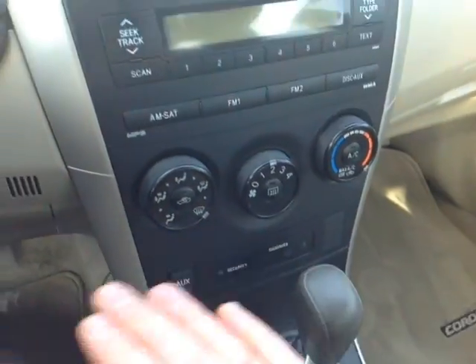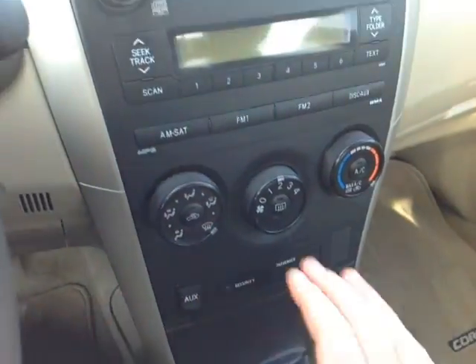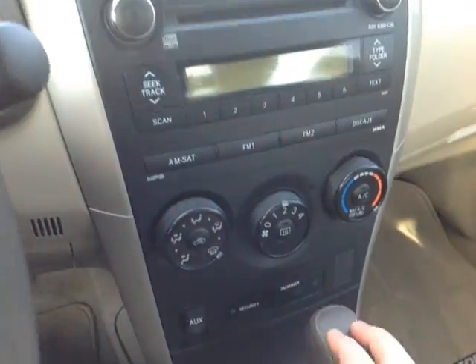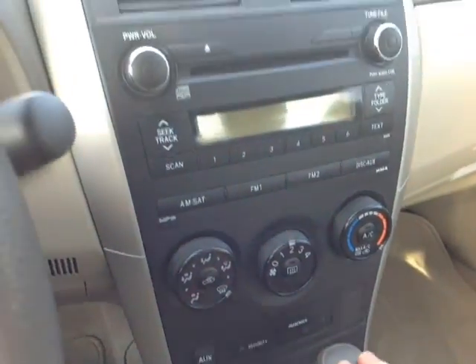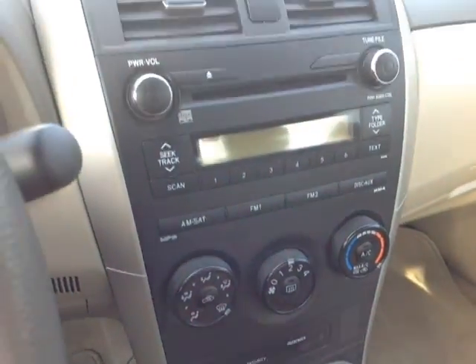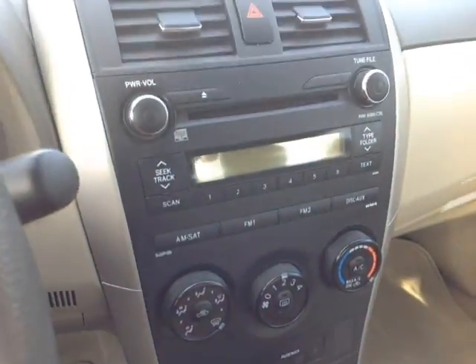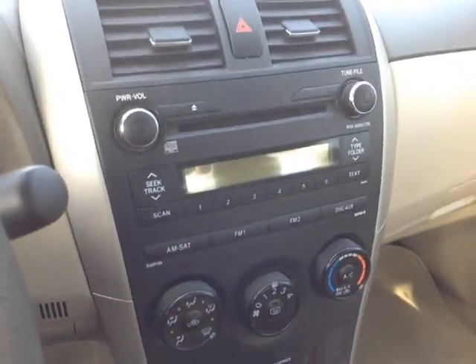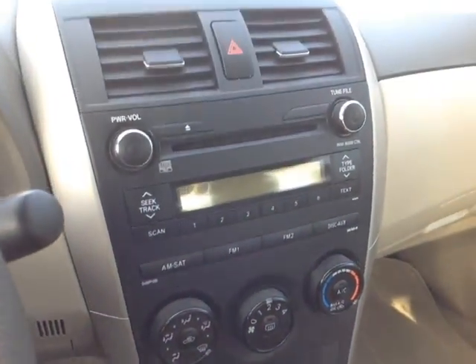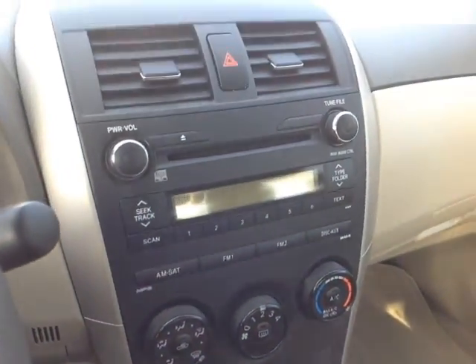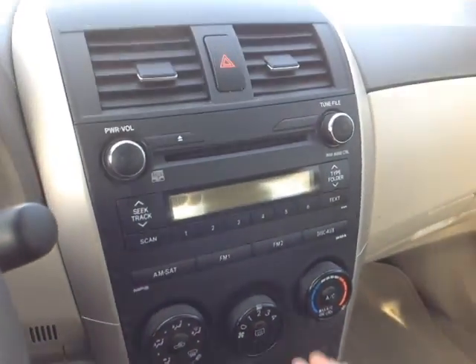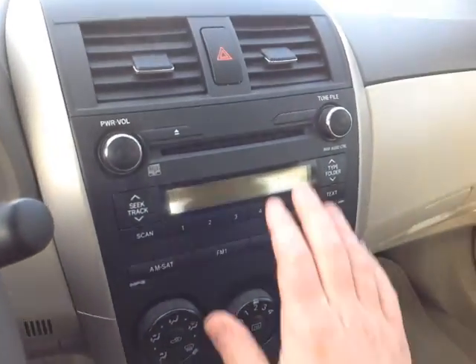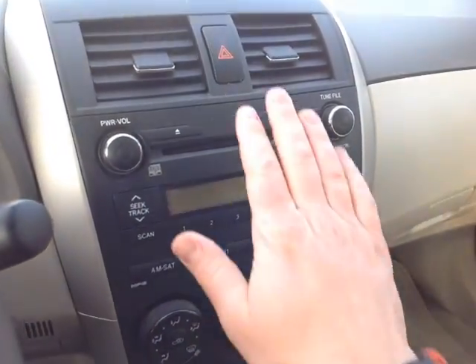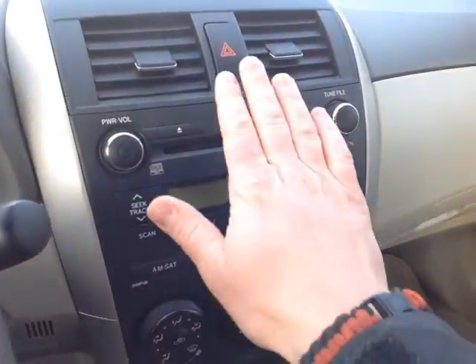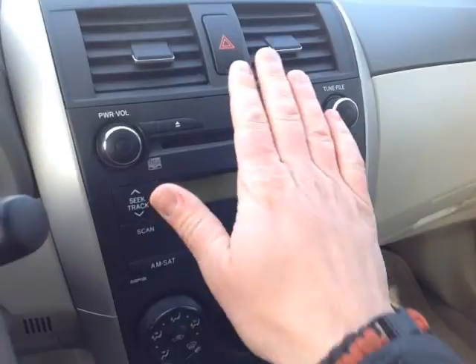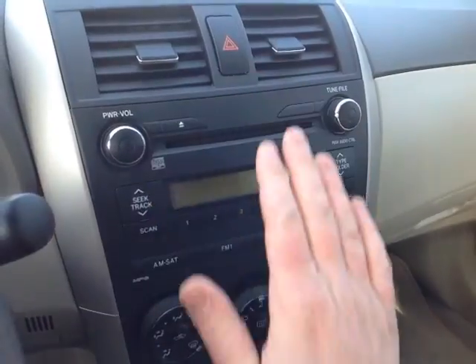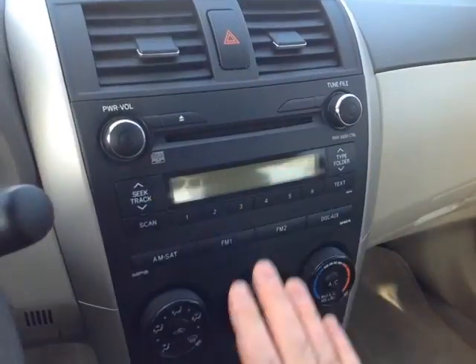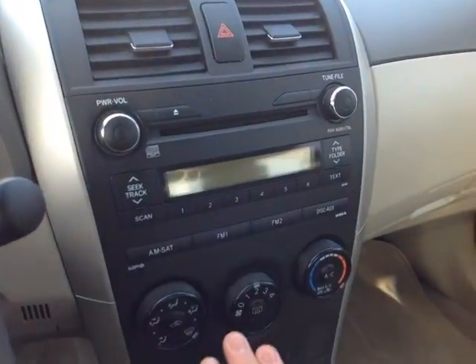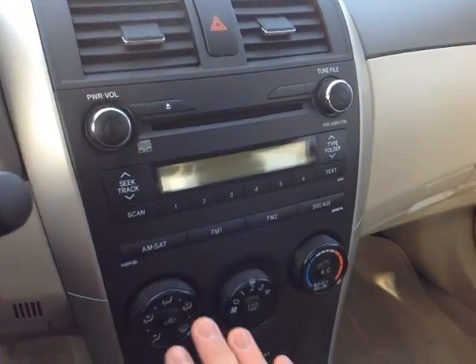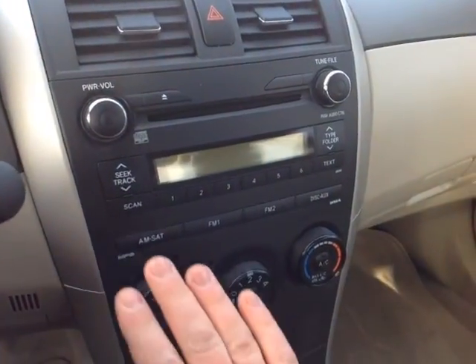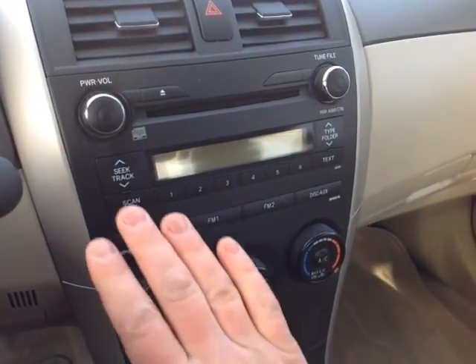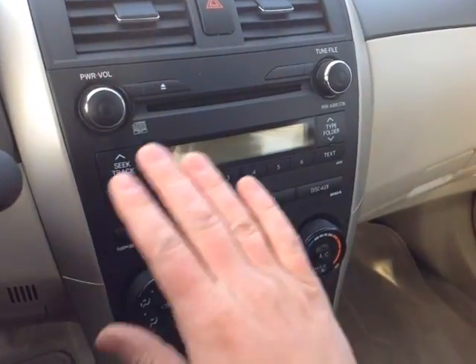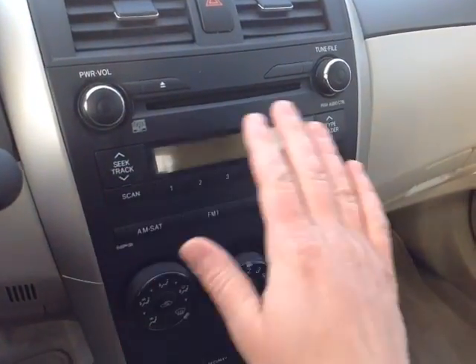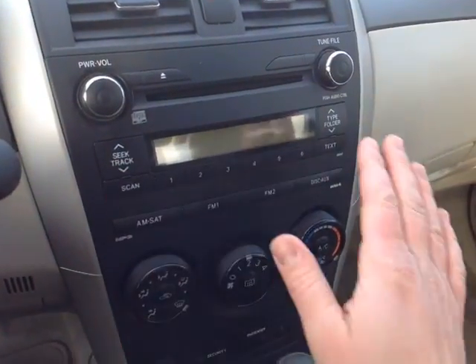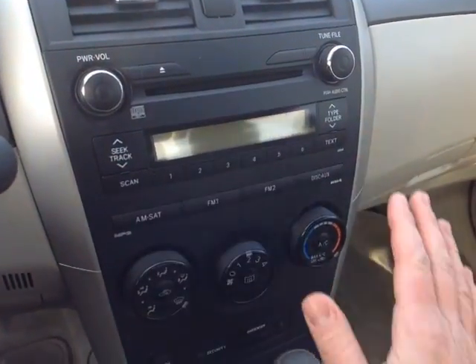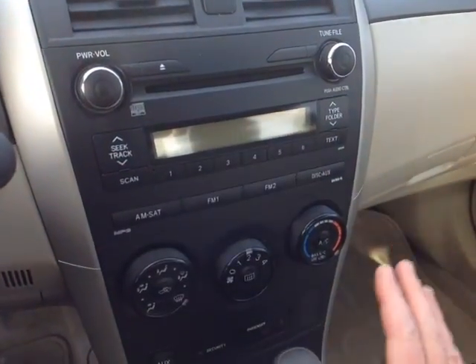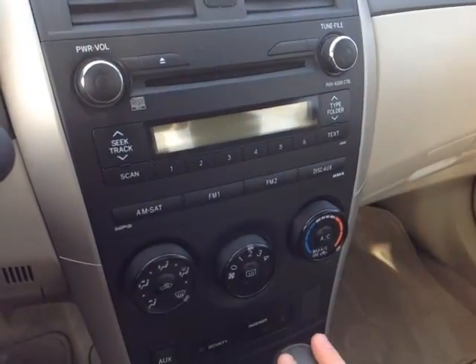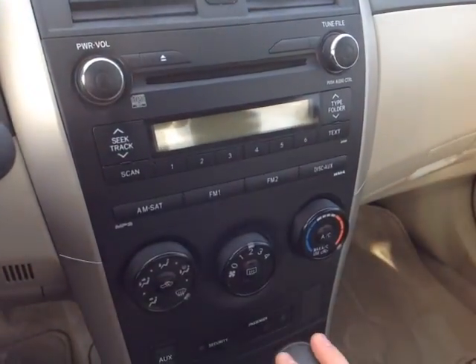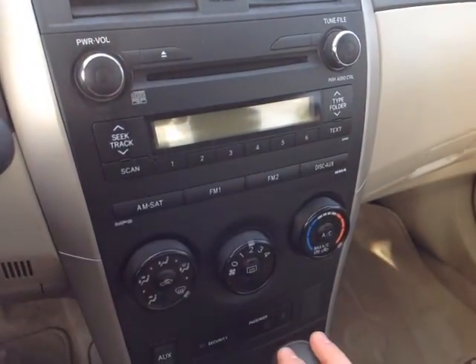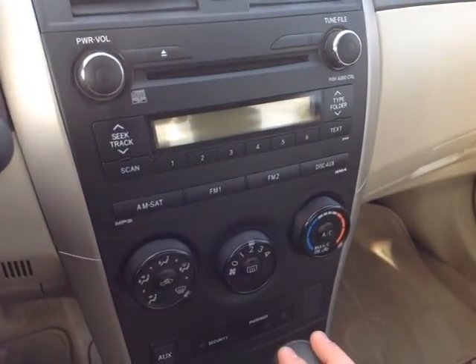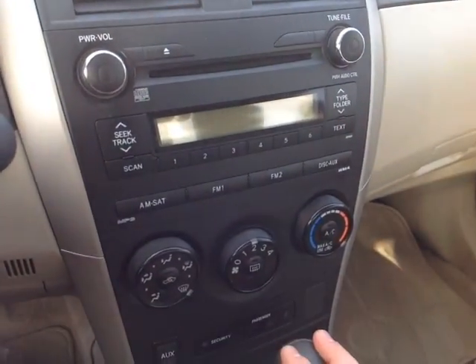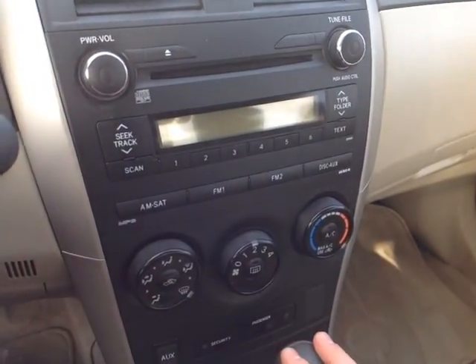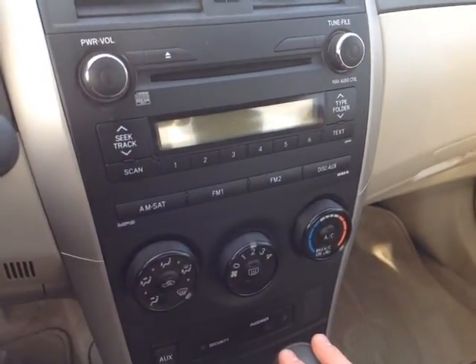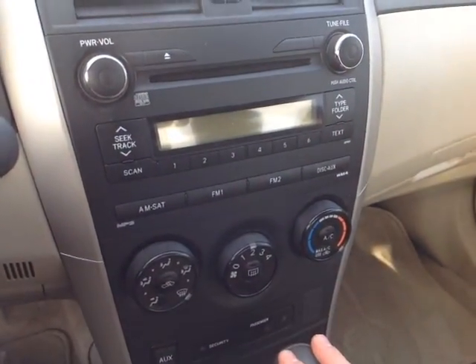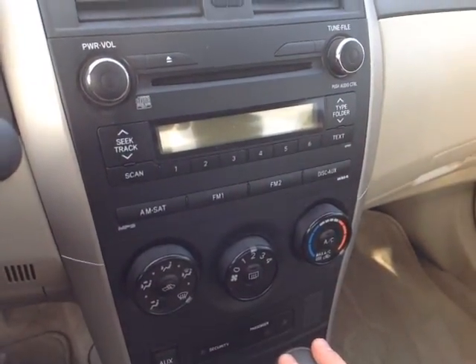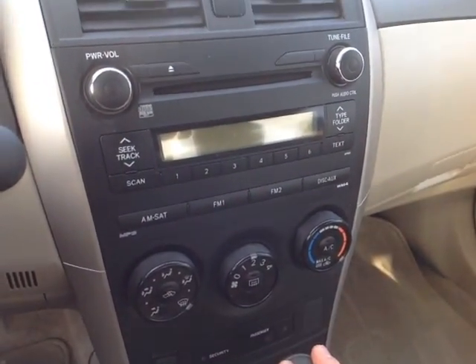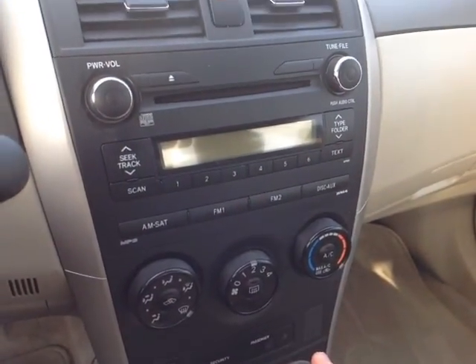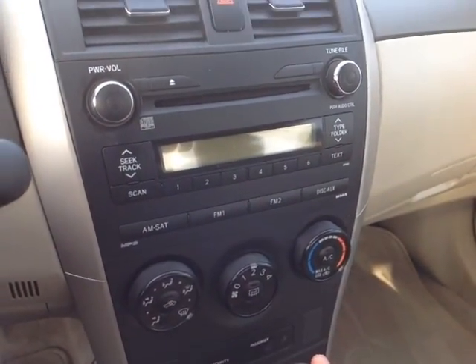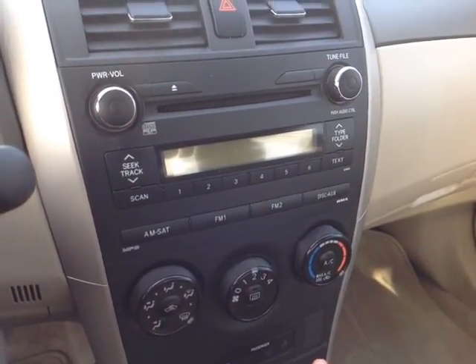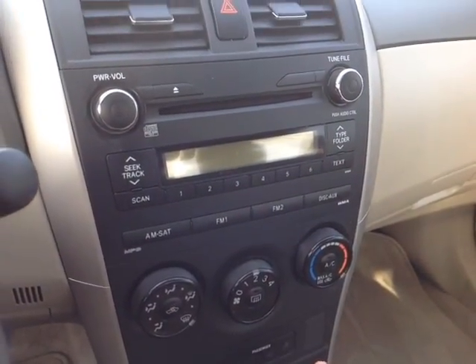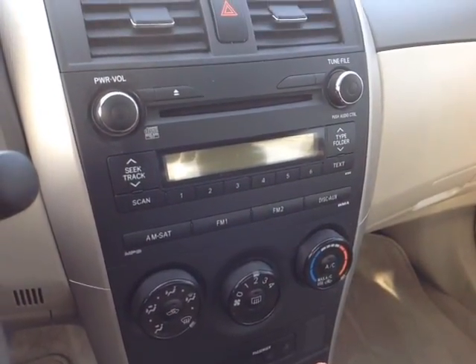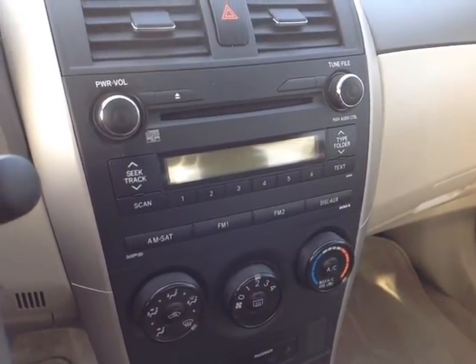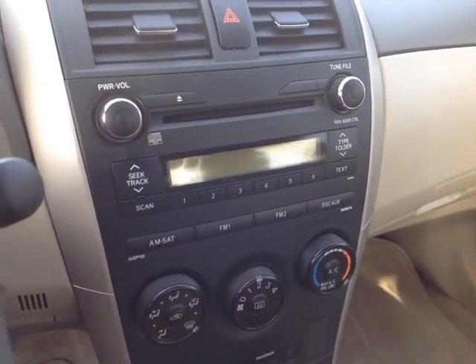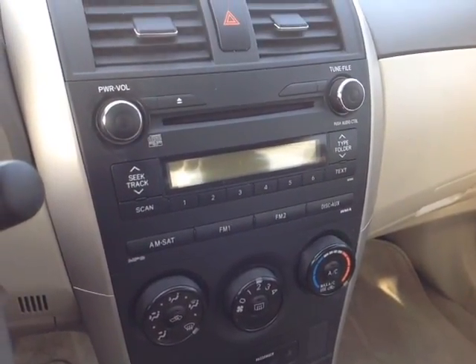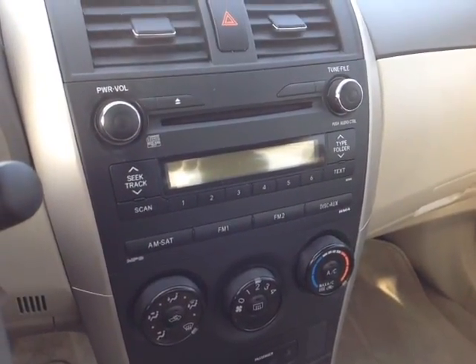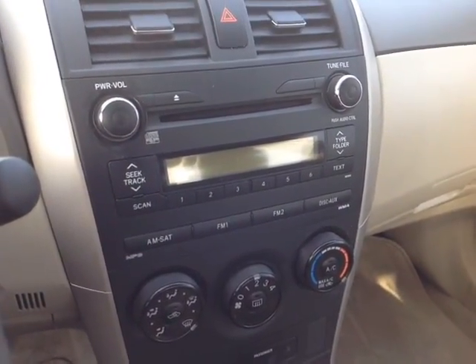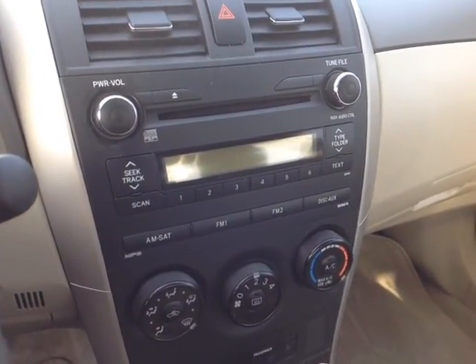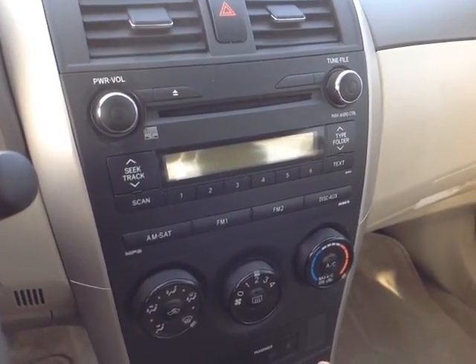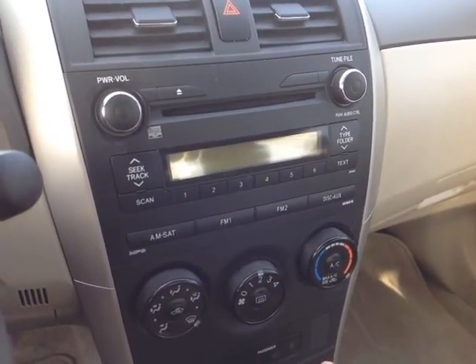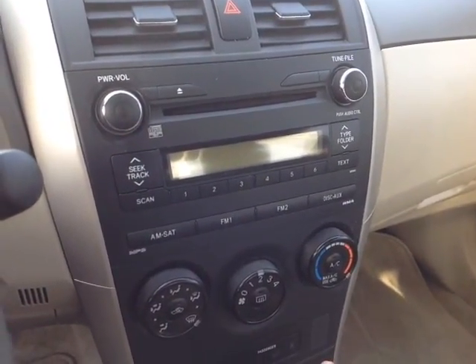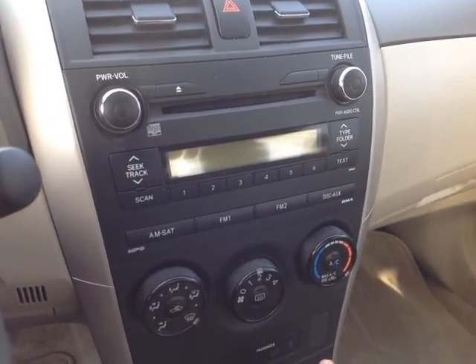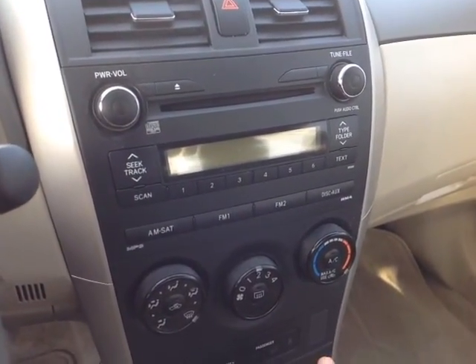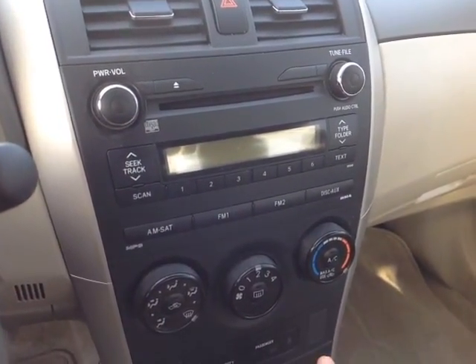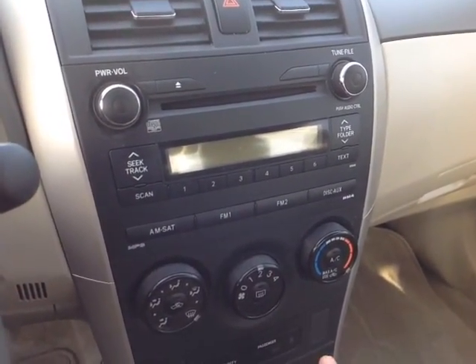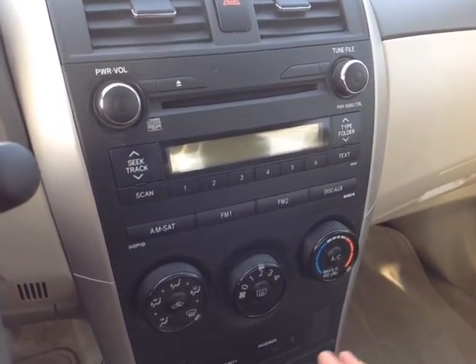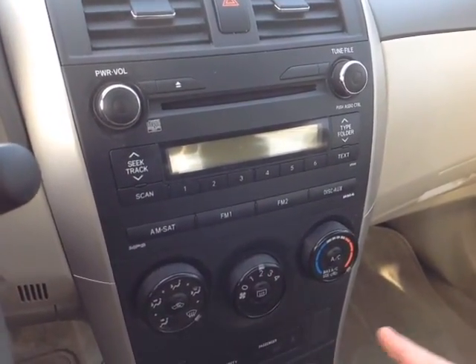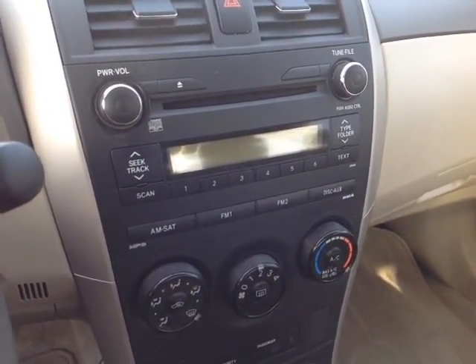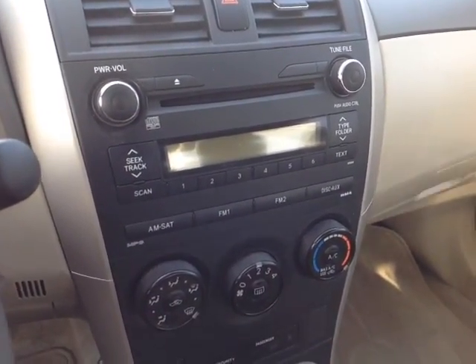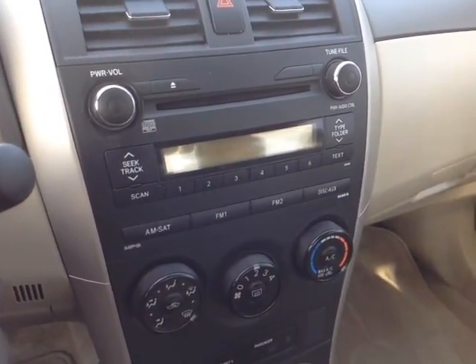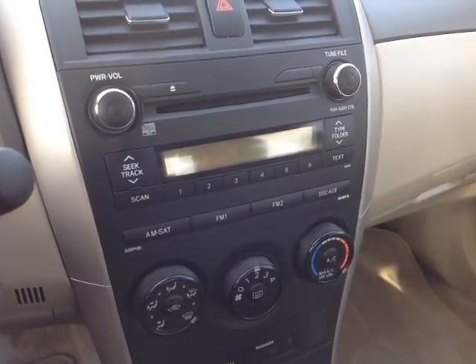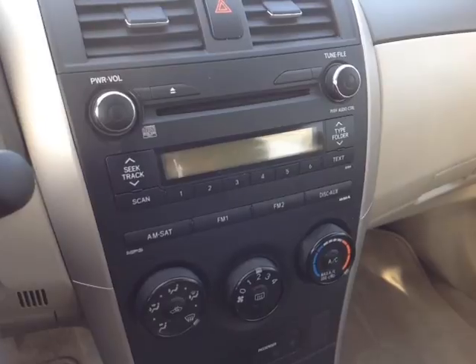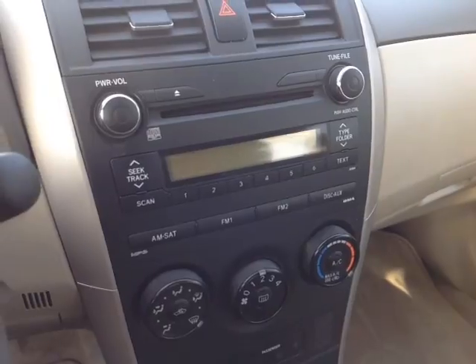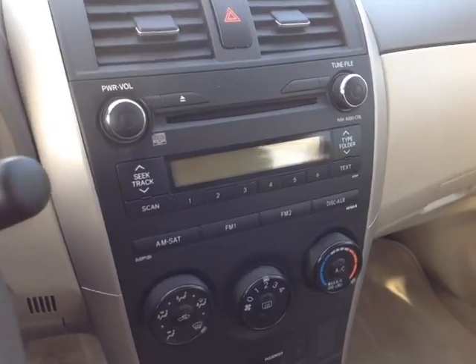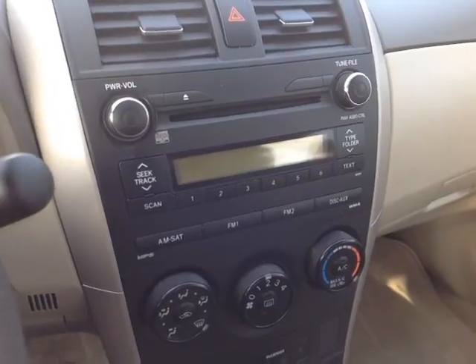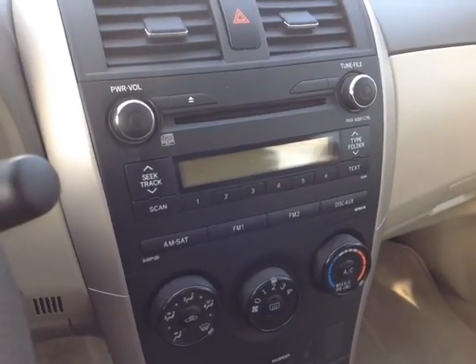Easy-to-access climate control panel, emergency flash button, and your center stereo features several different audio sources including AM, FM, CD, and auxiliary.